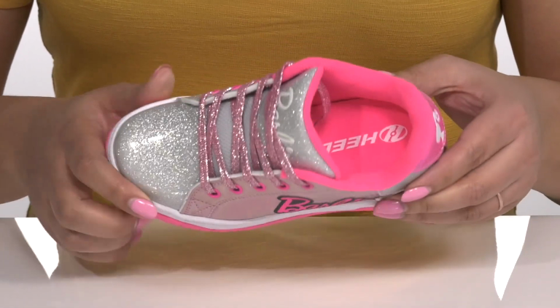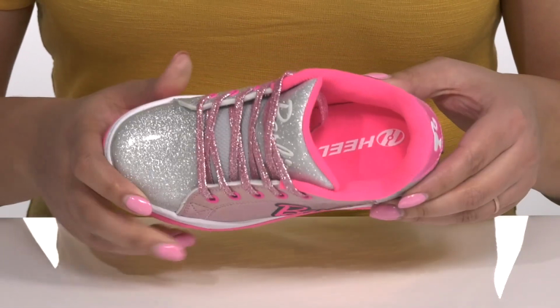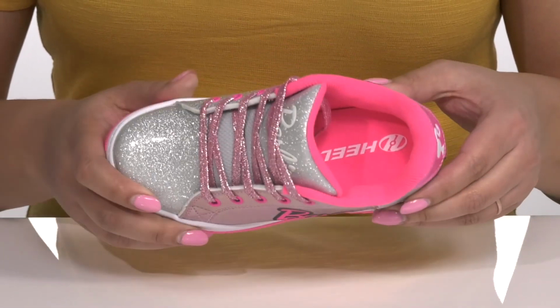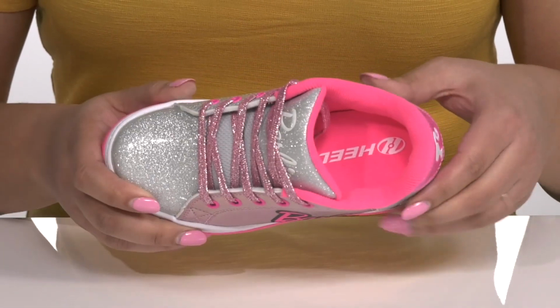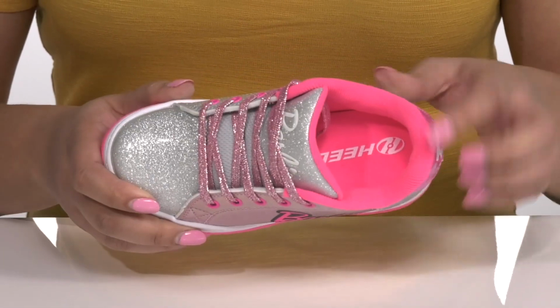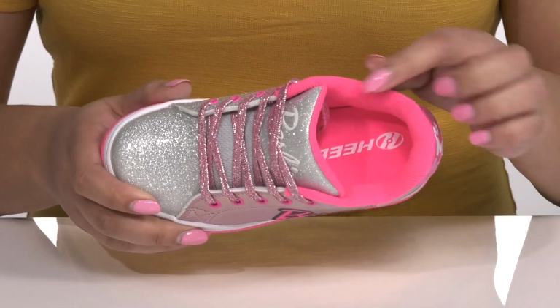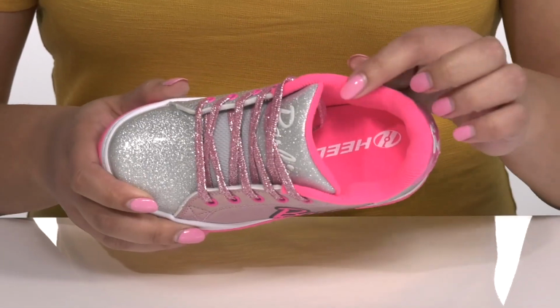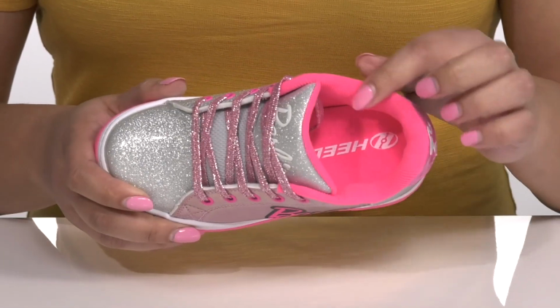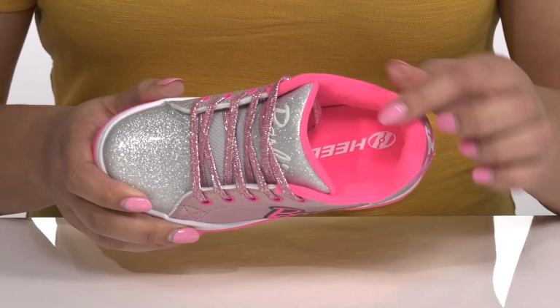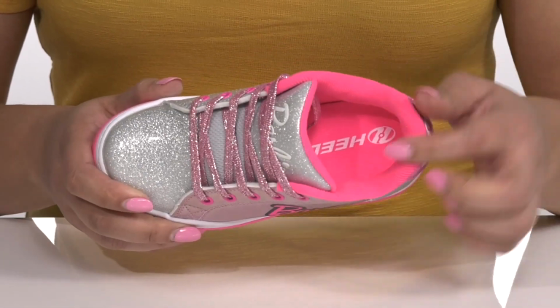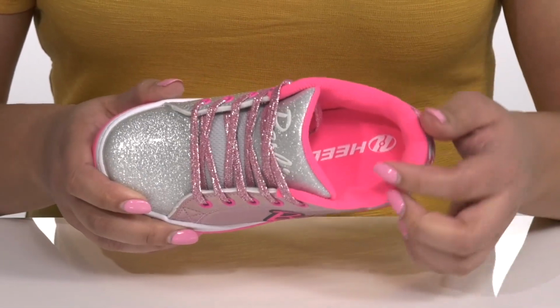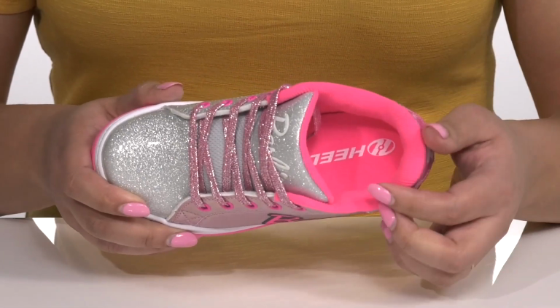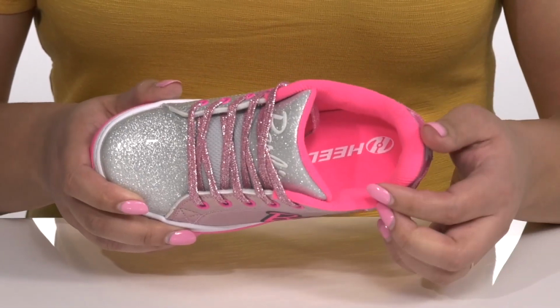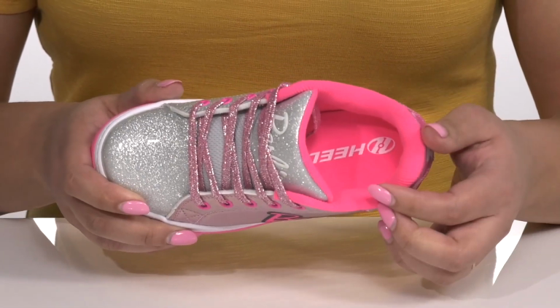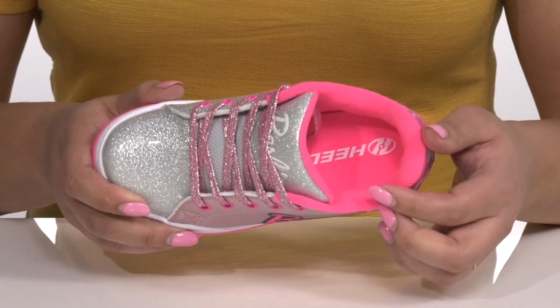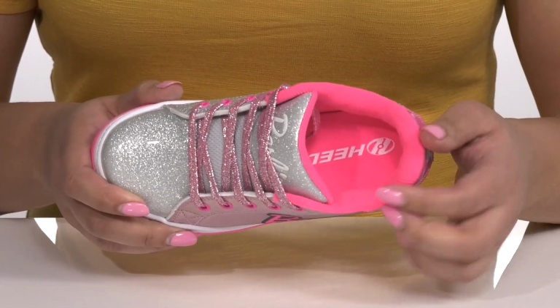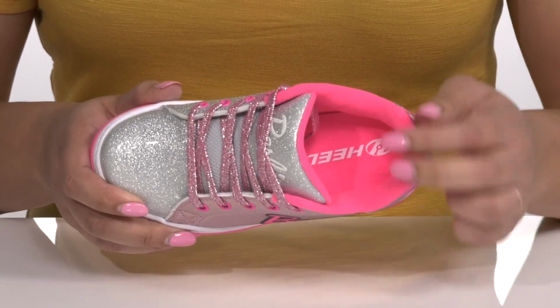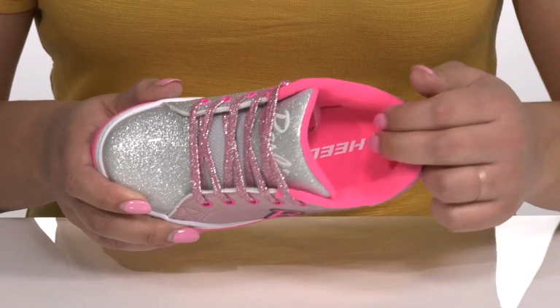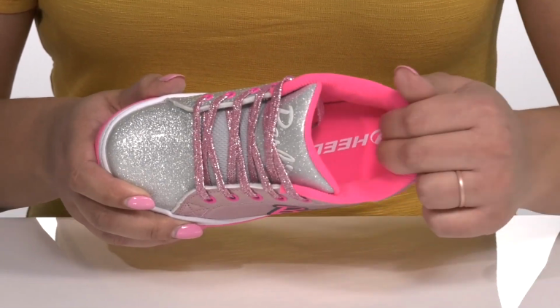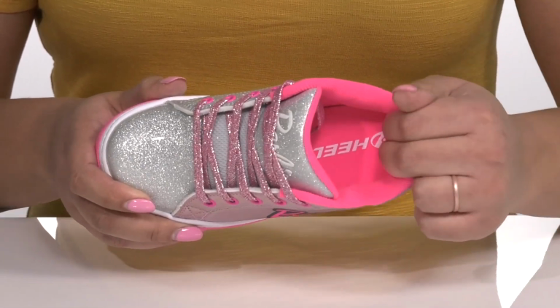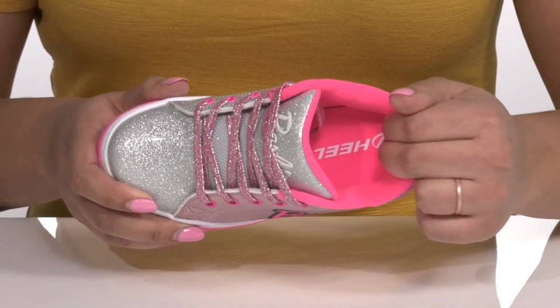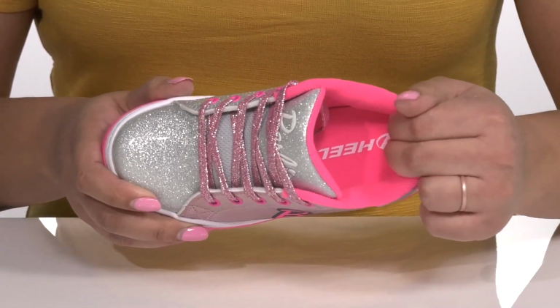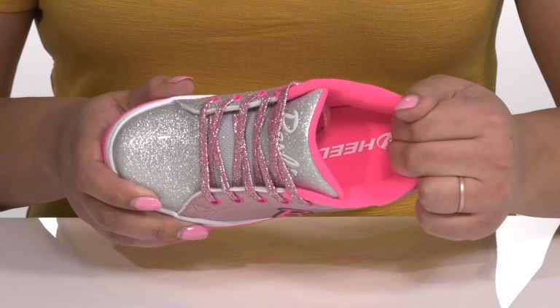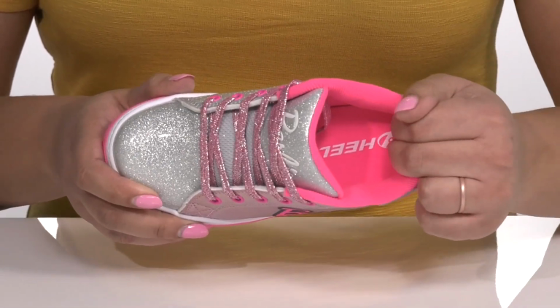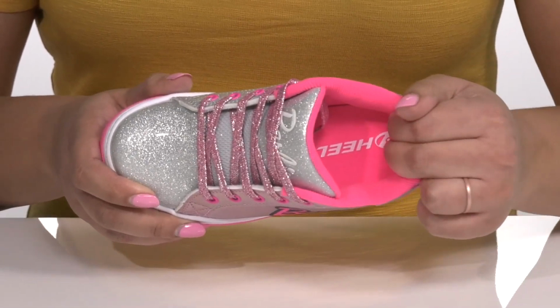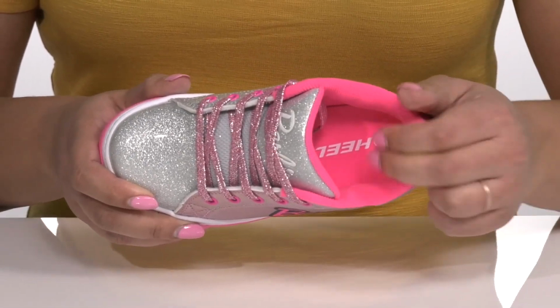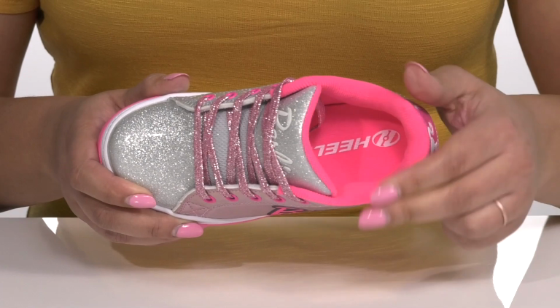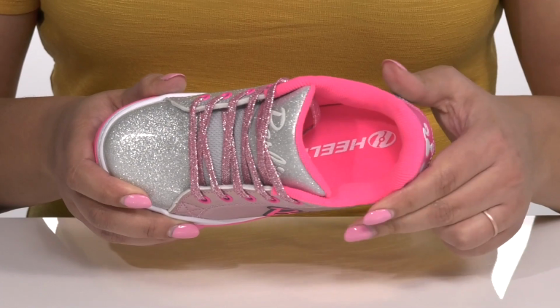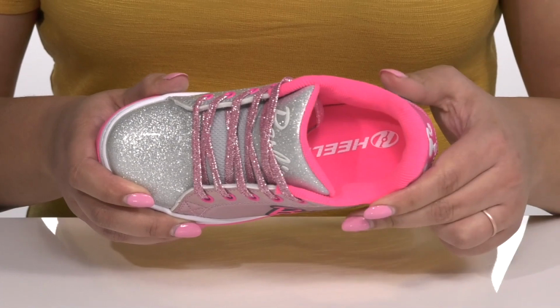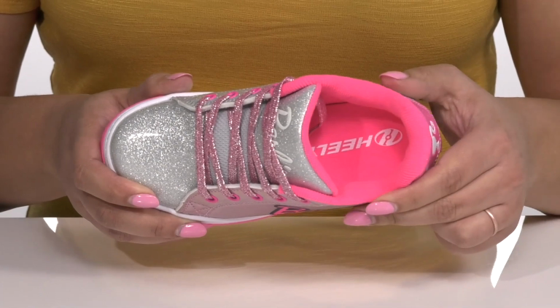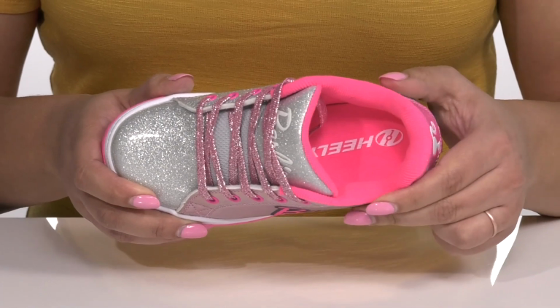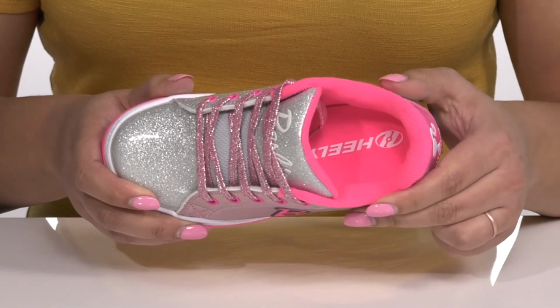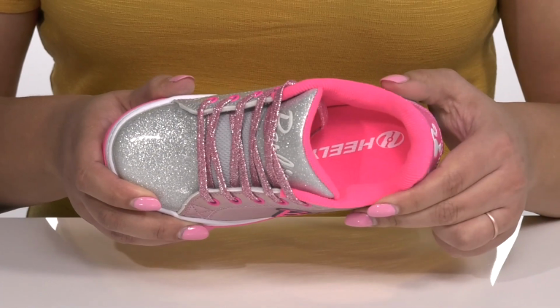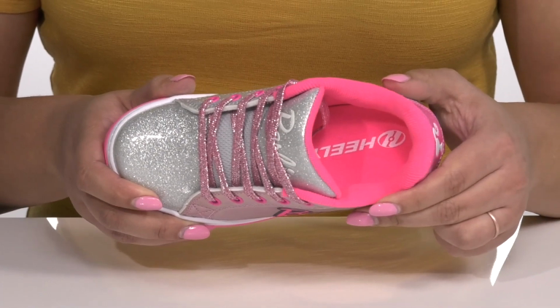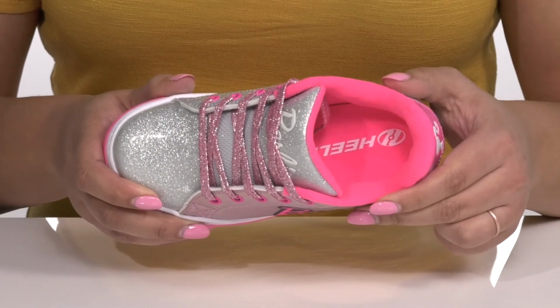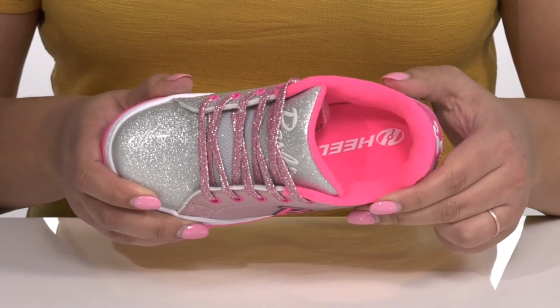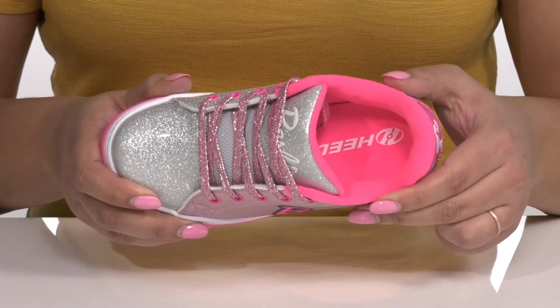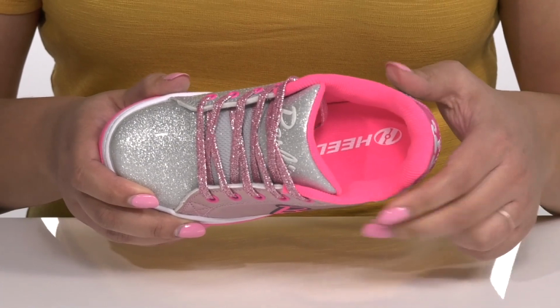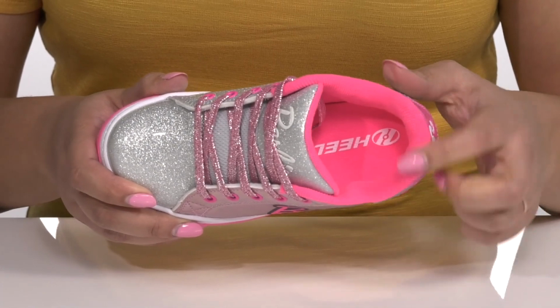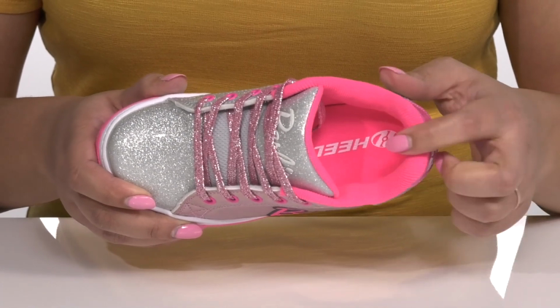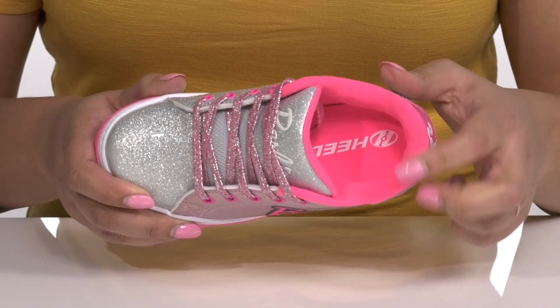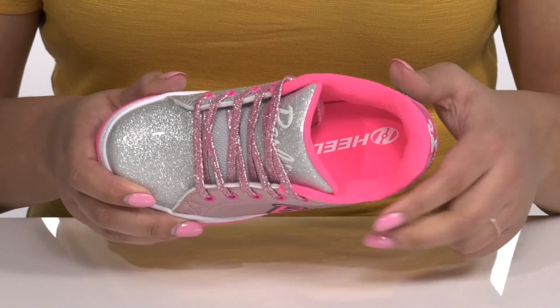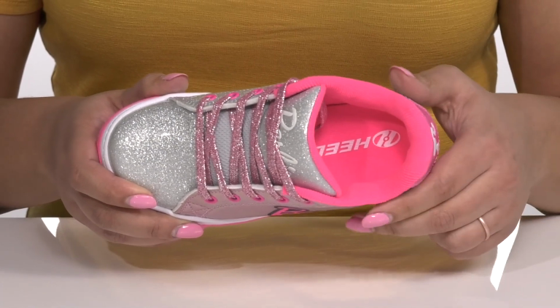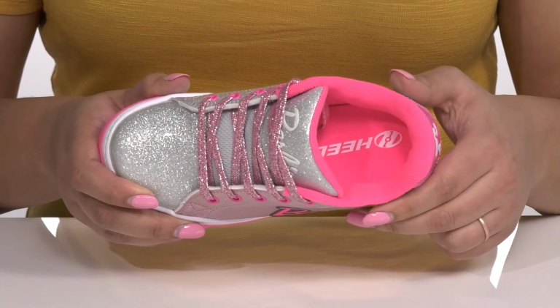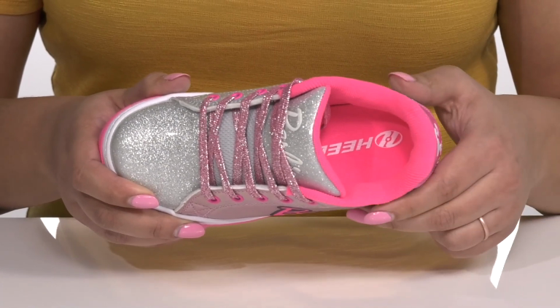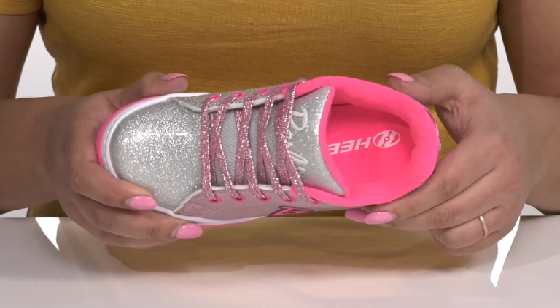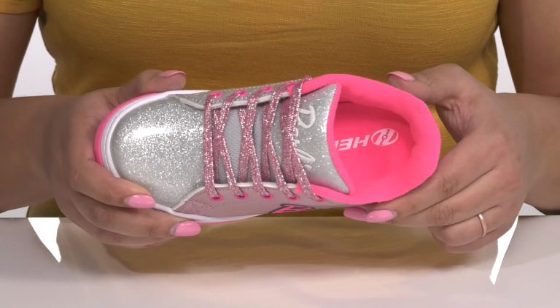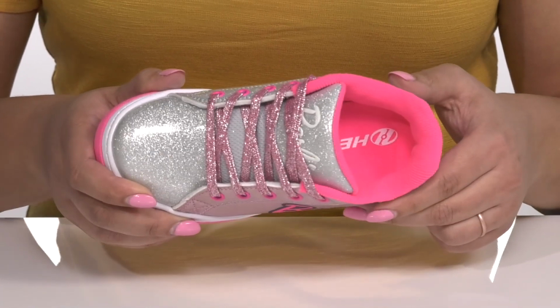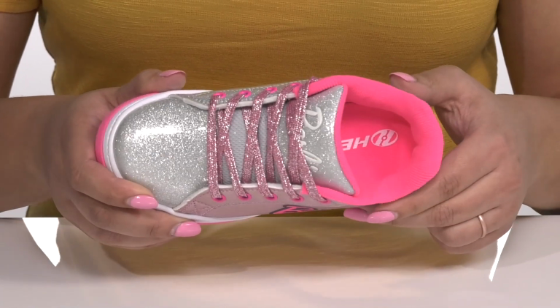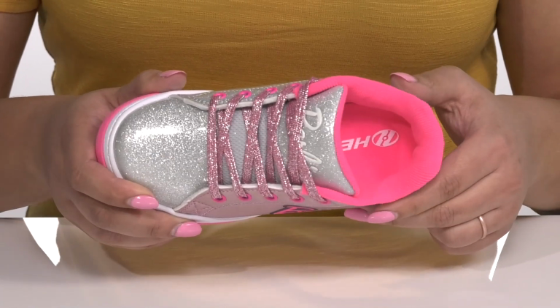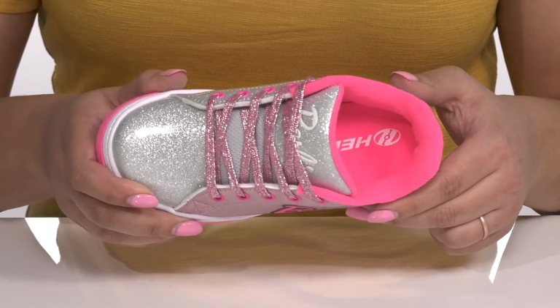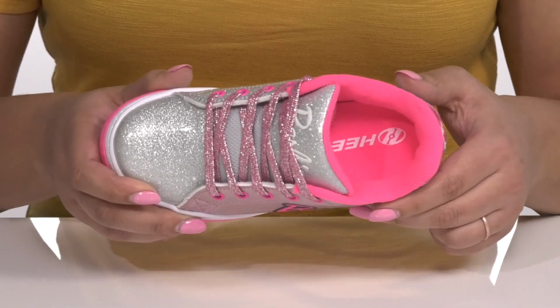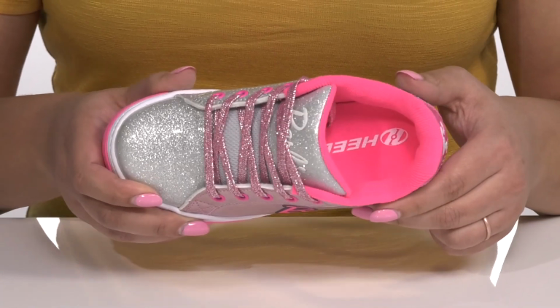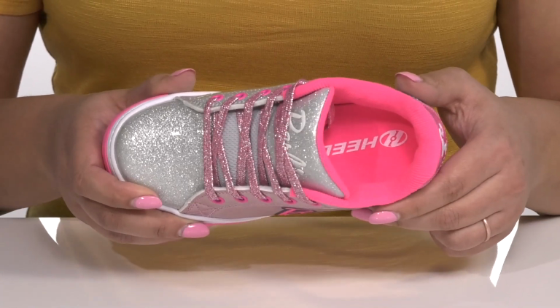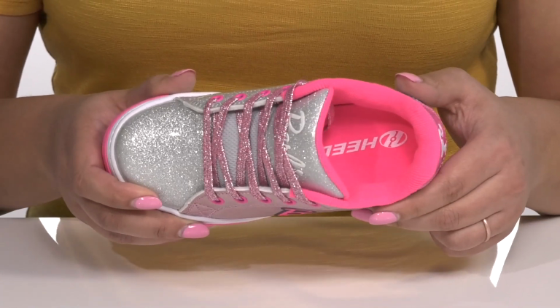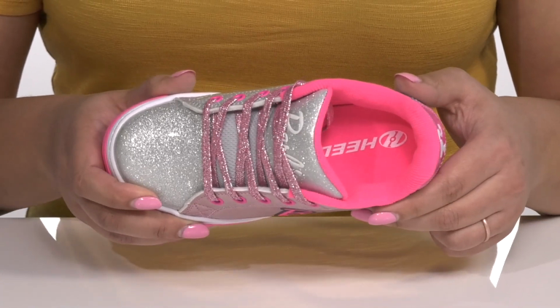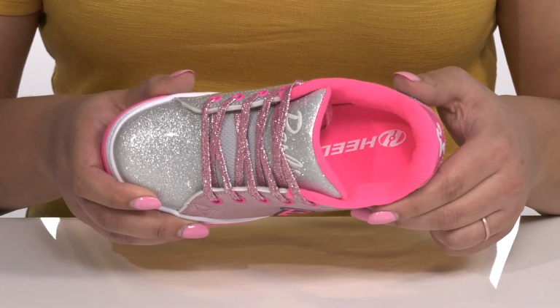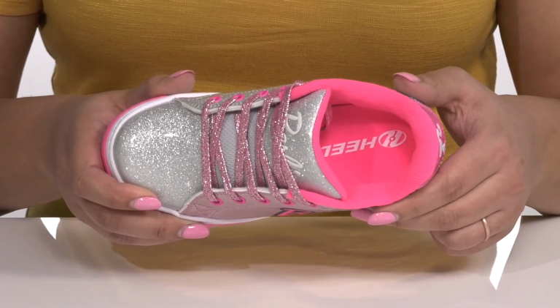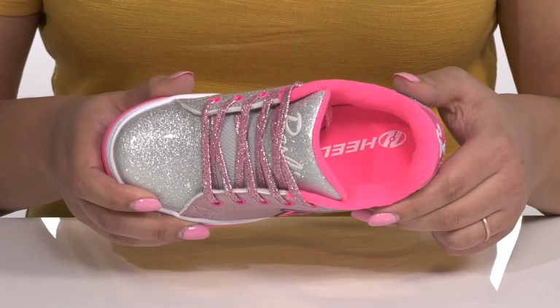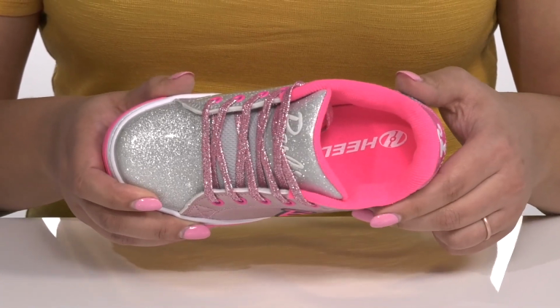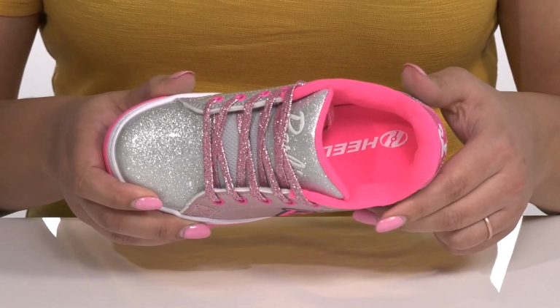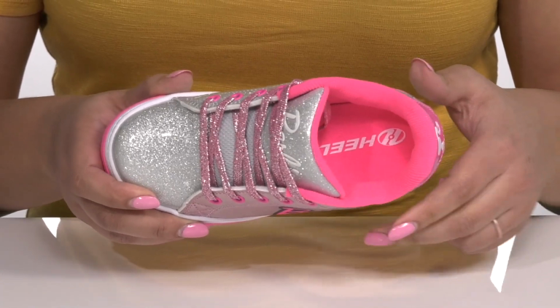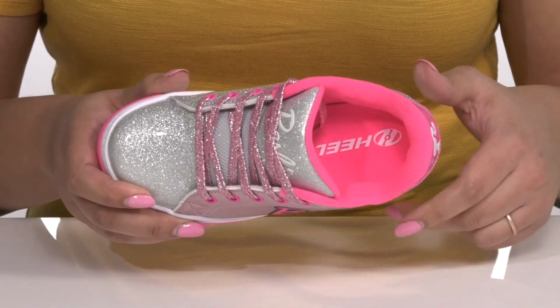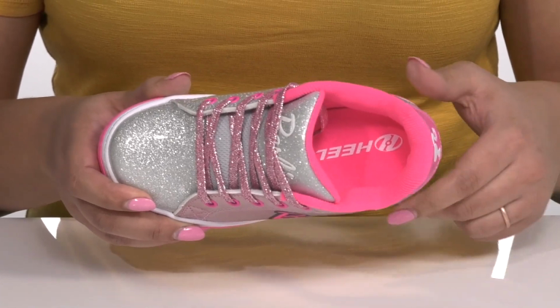Inside, there is a textile lining with a cushioned collar giving their ankle support and a cushioned footbed to keep them comfortable all day.